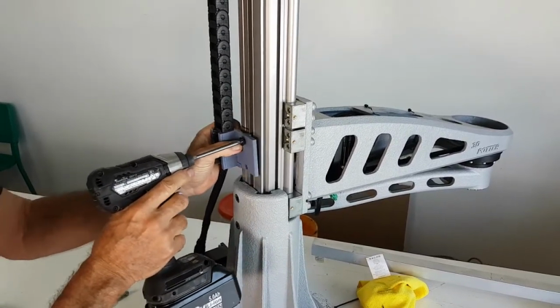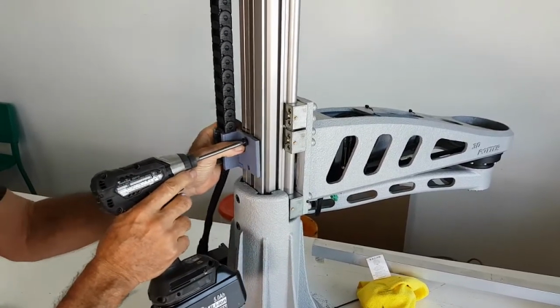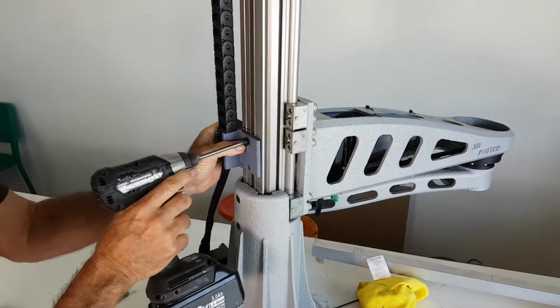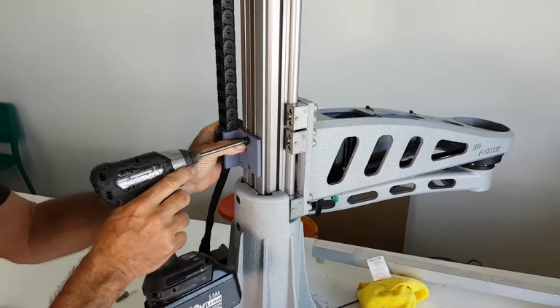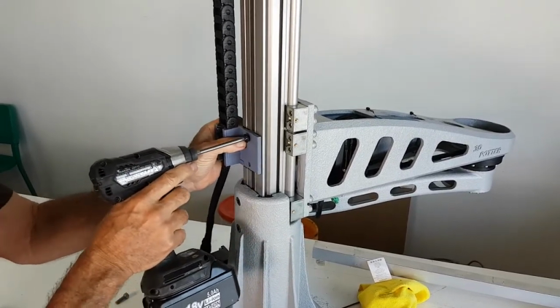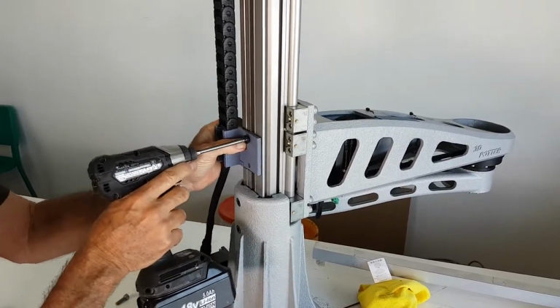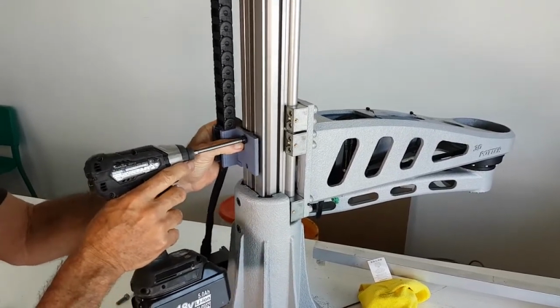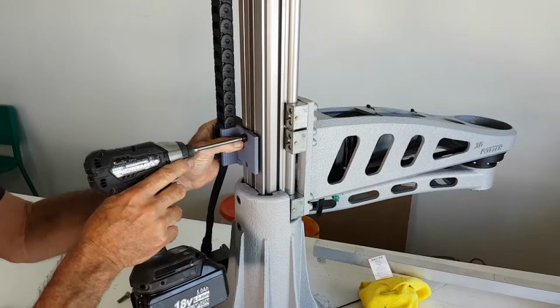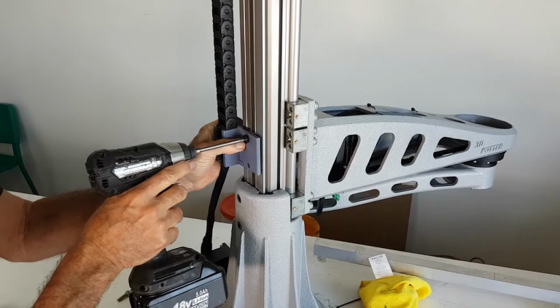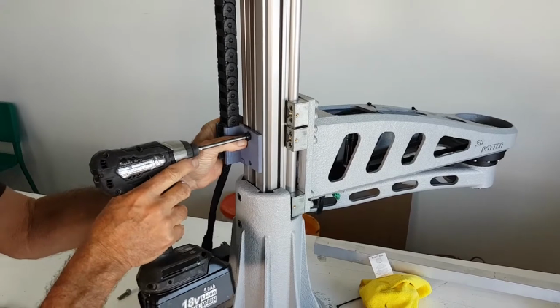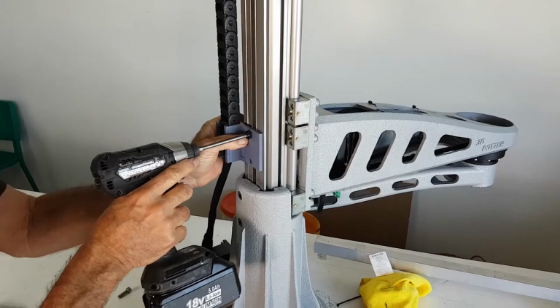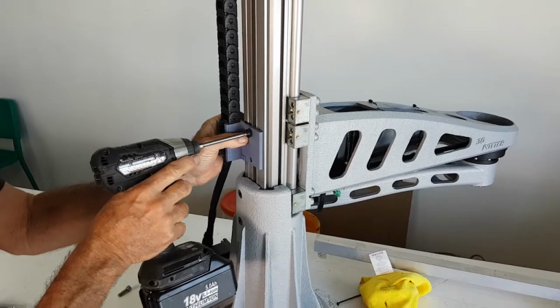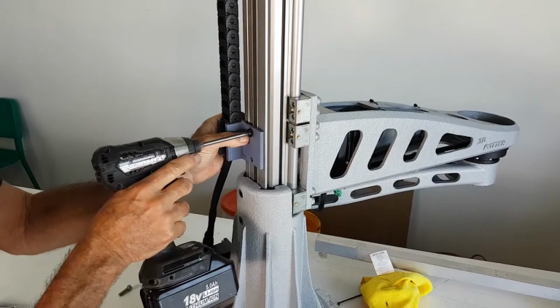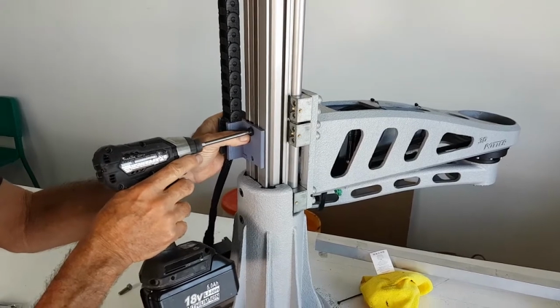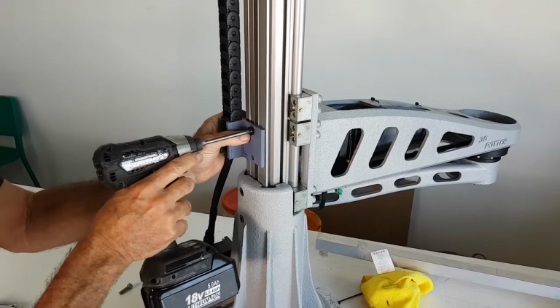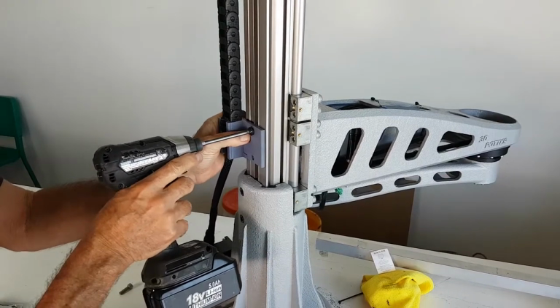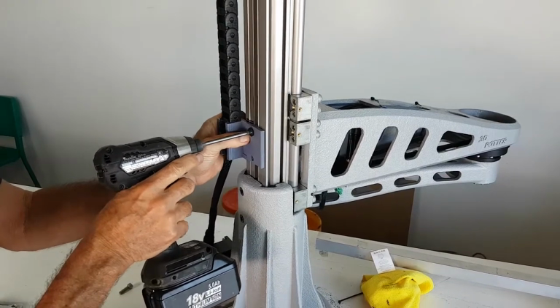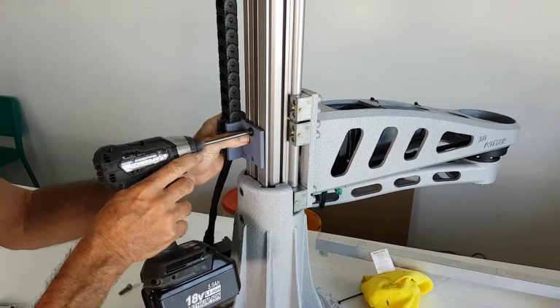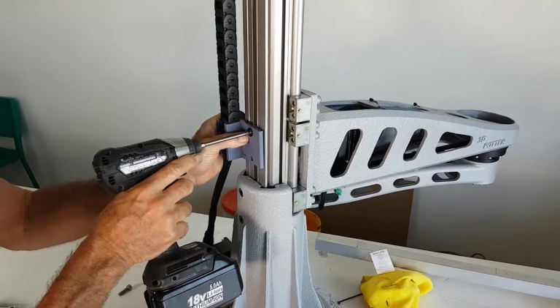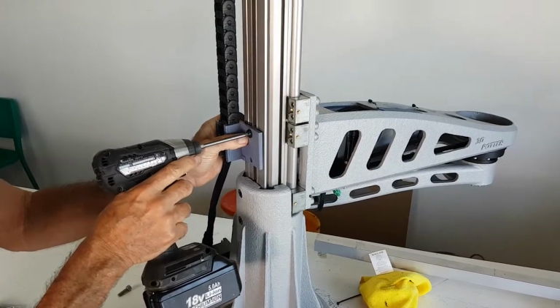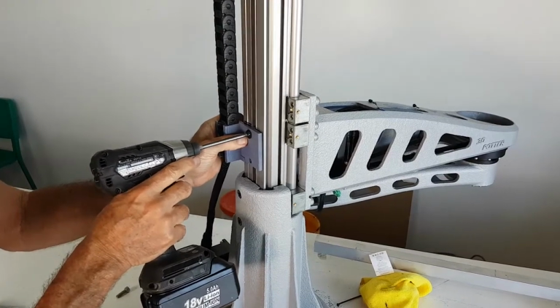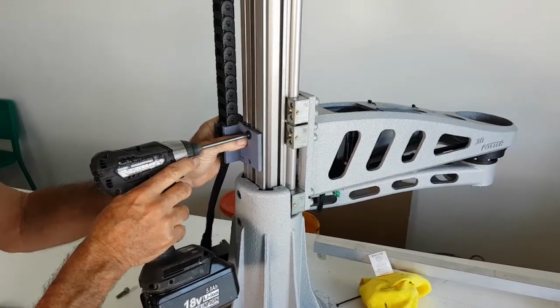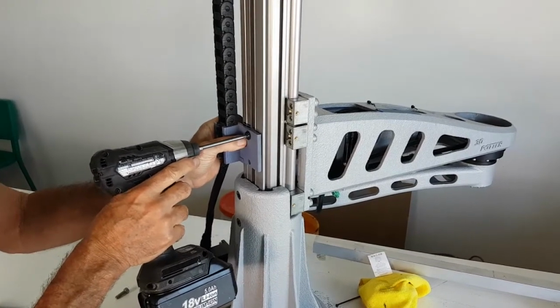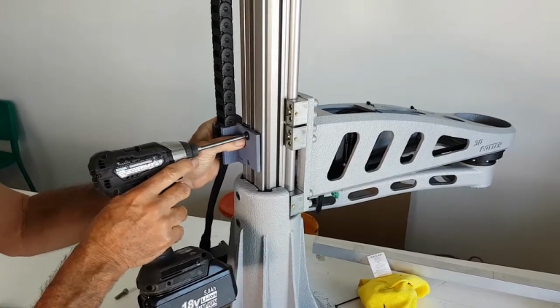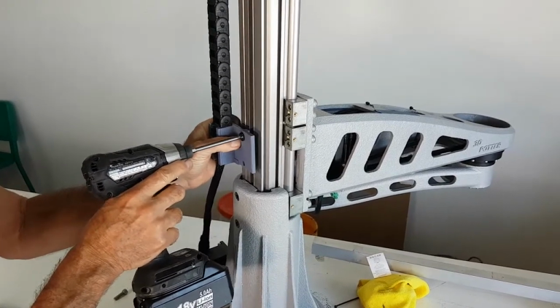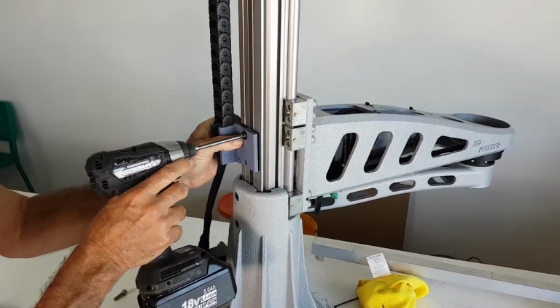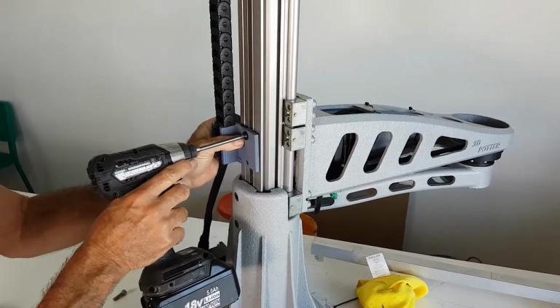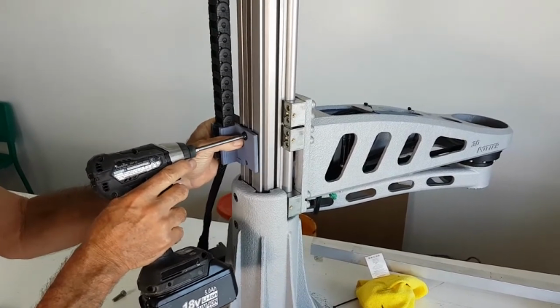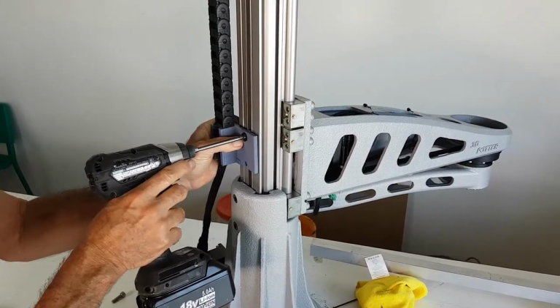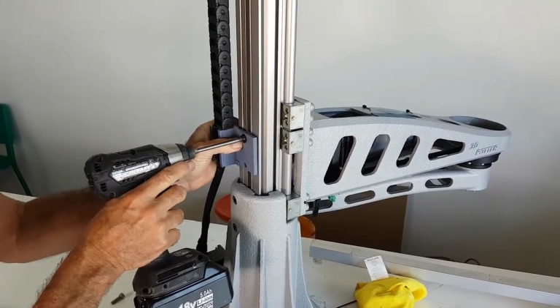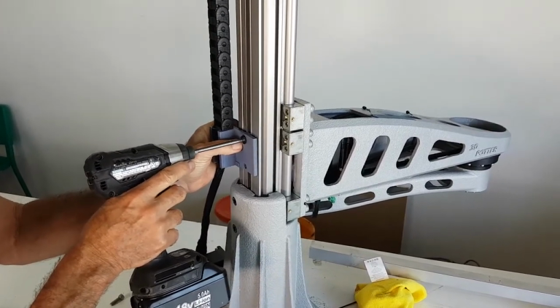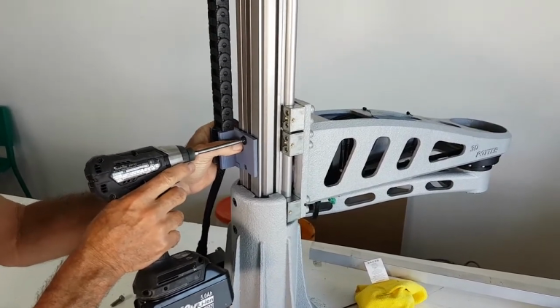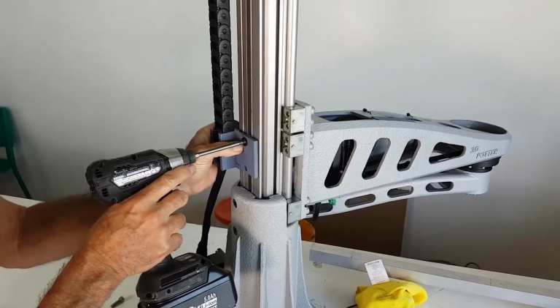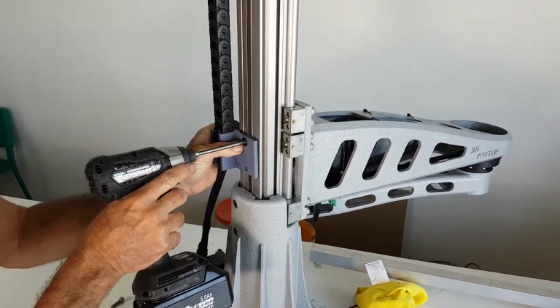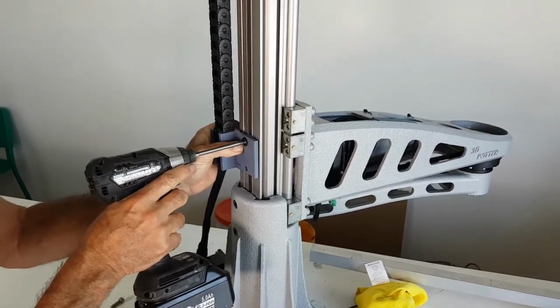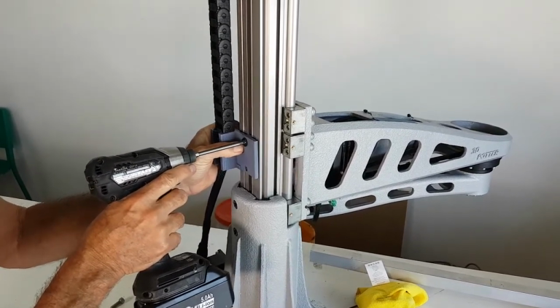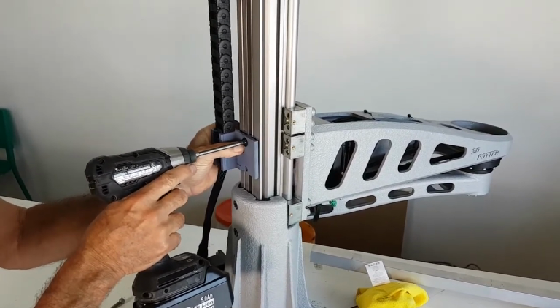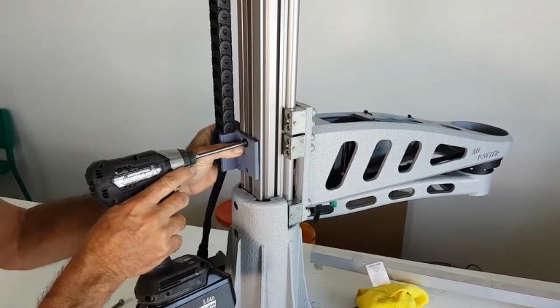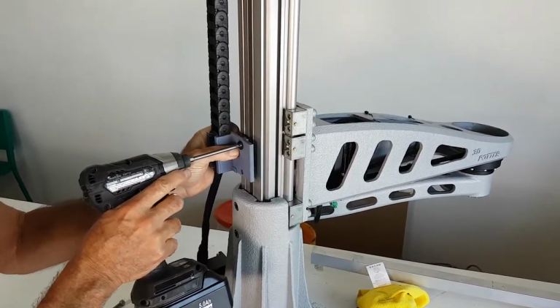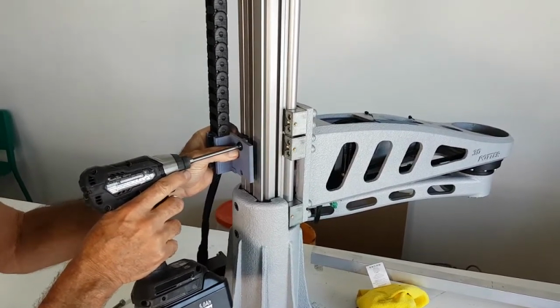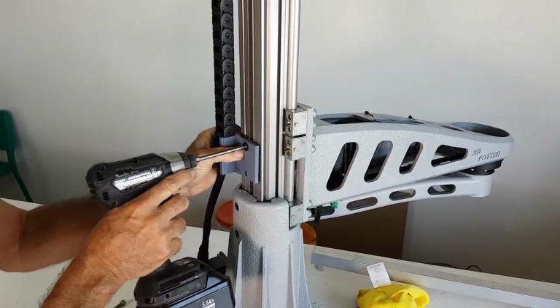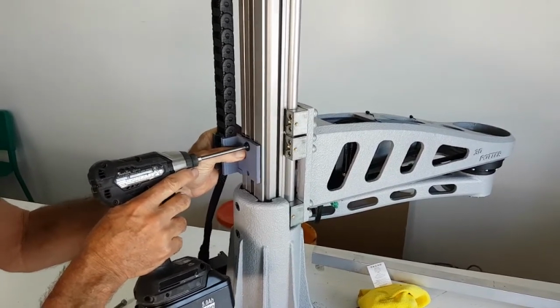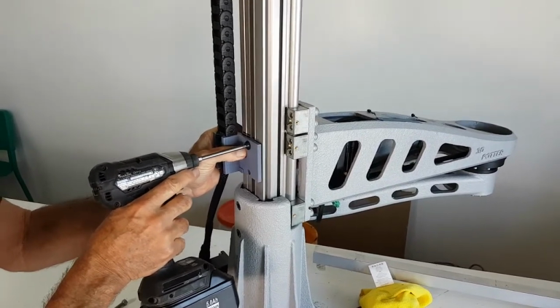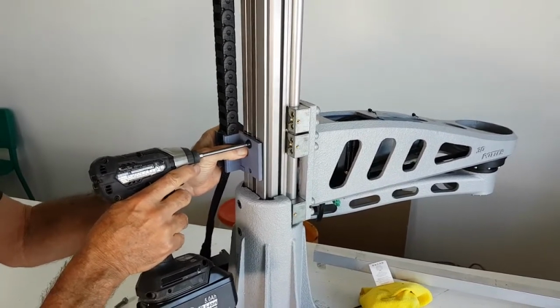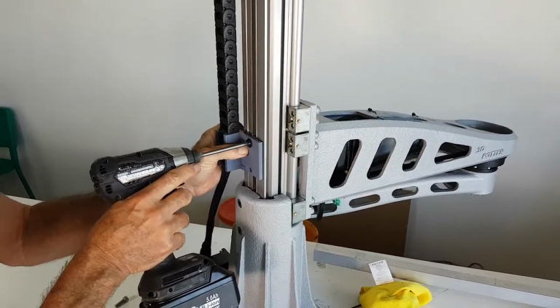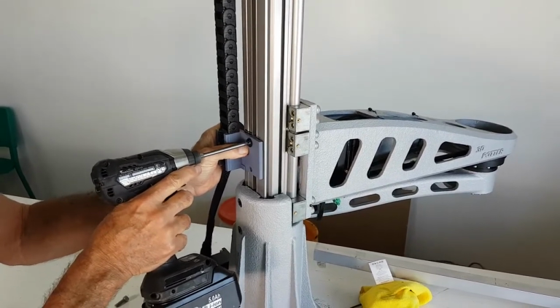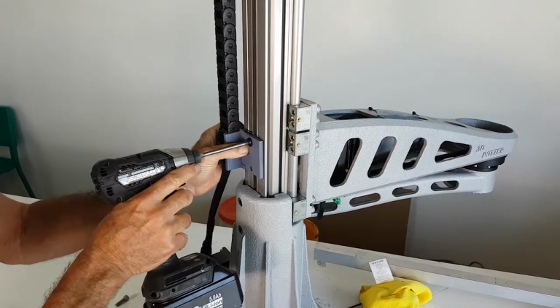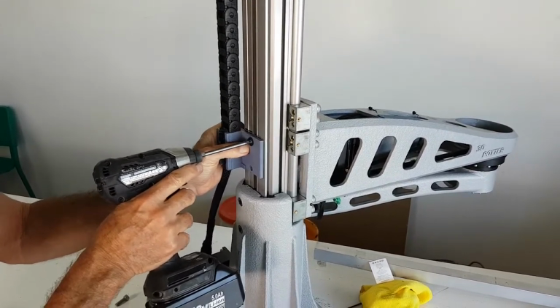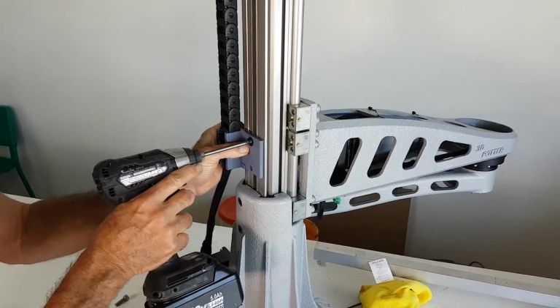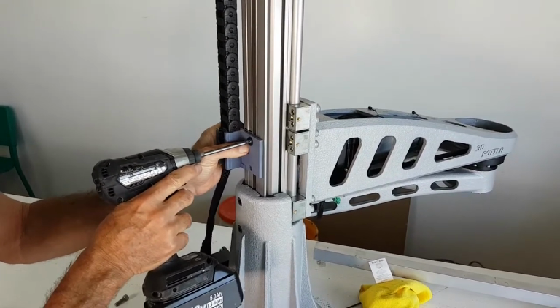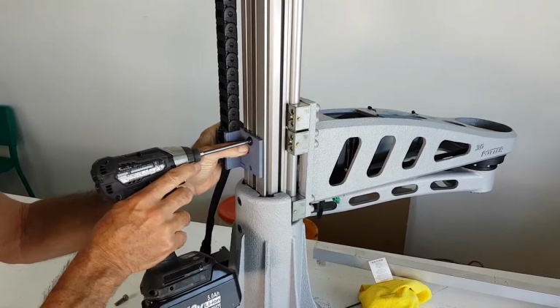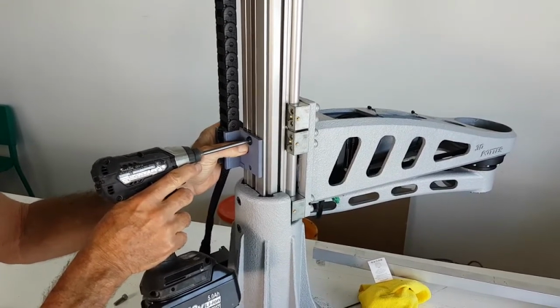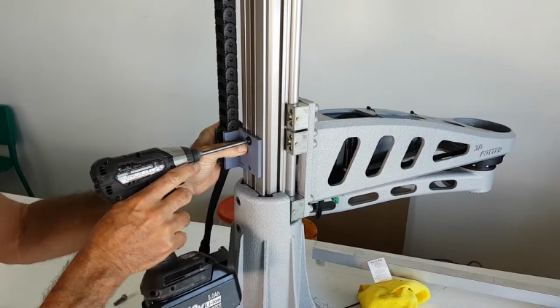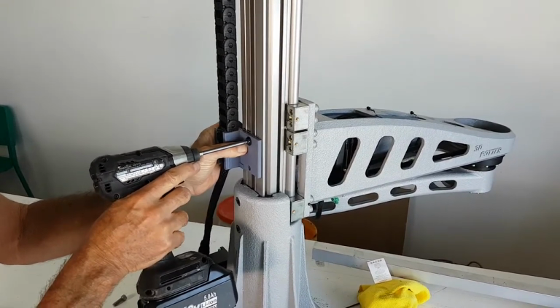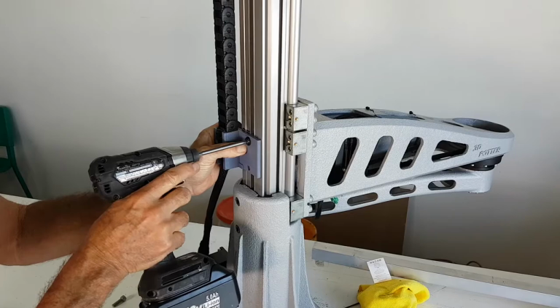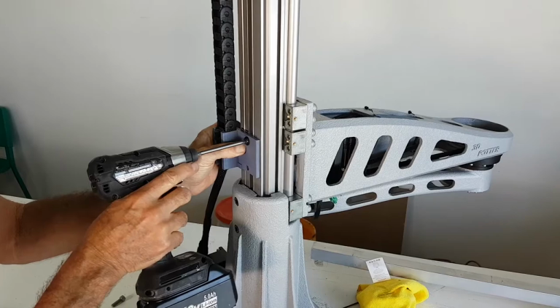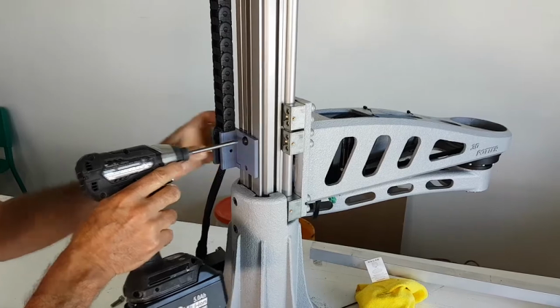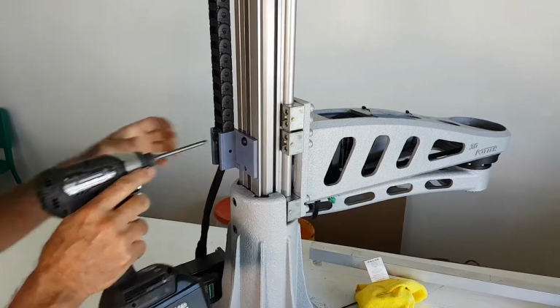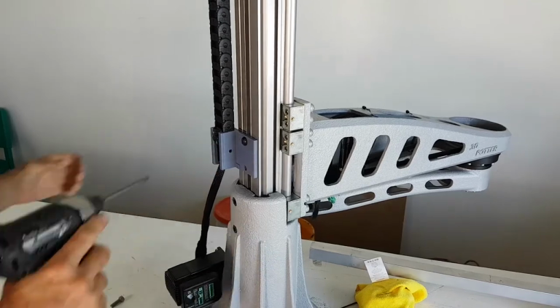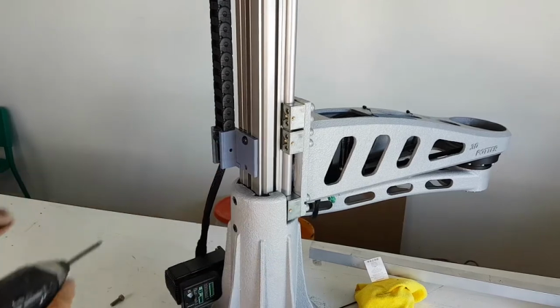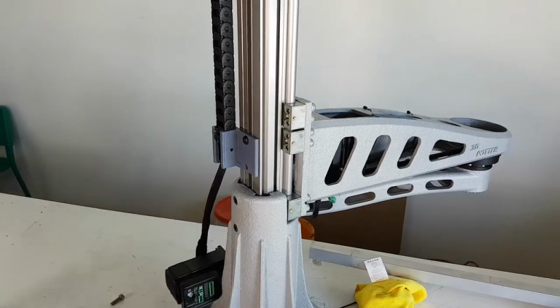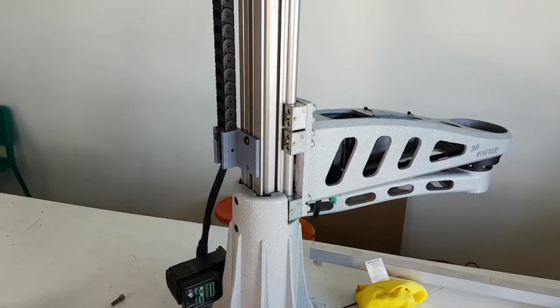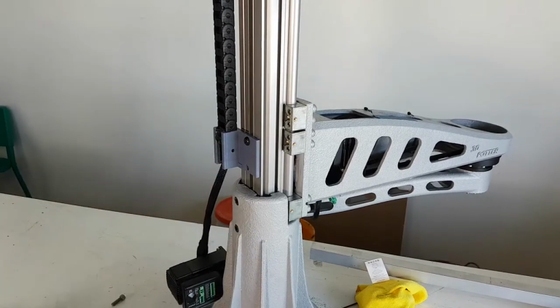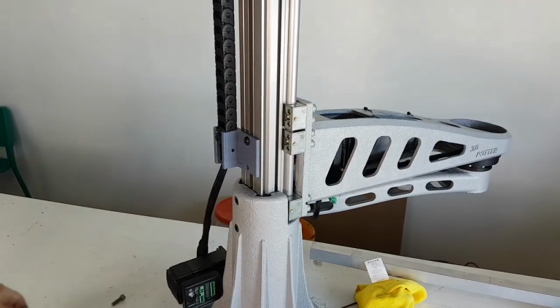Make sure to not over-tighten plastic parts — they are plastic, so if you are using power tools it can crack the plastic.